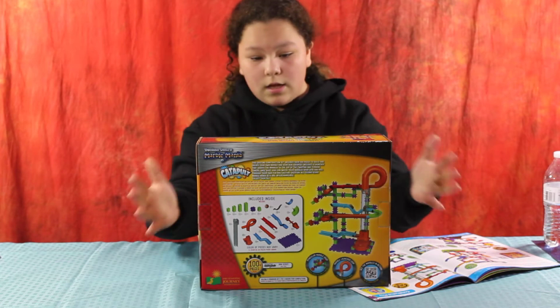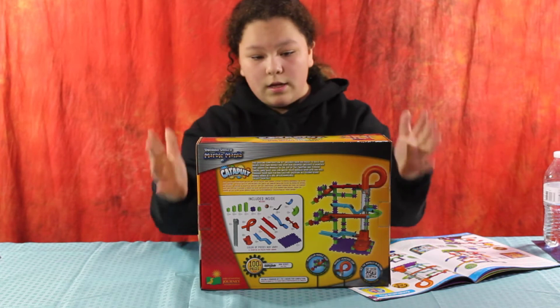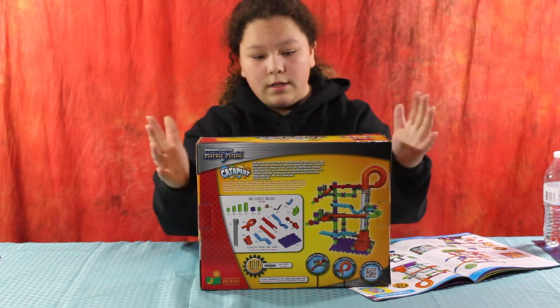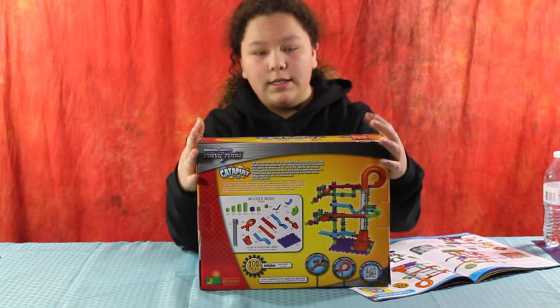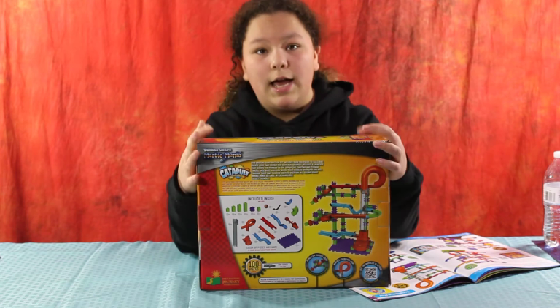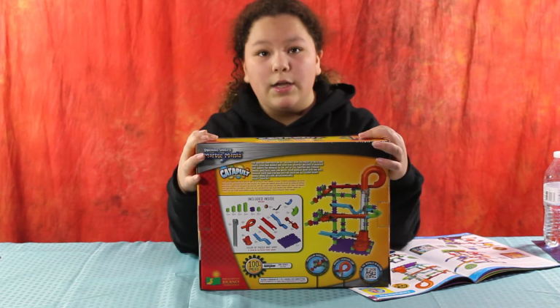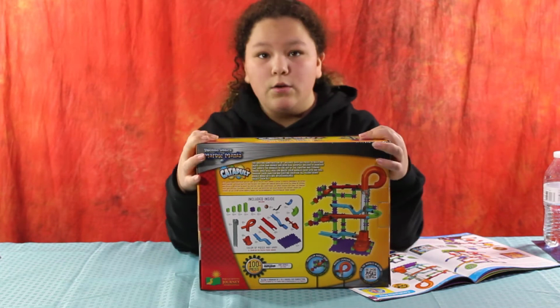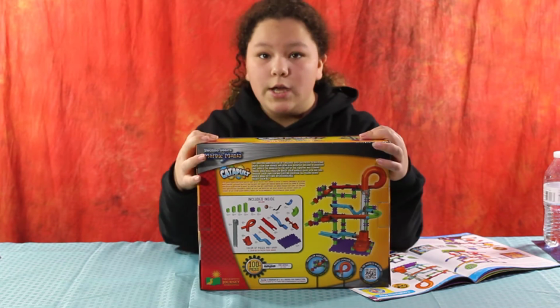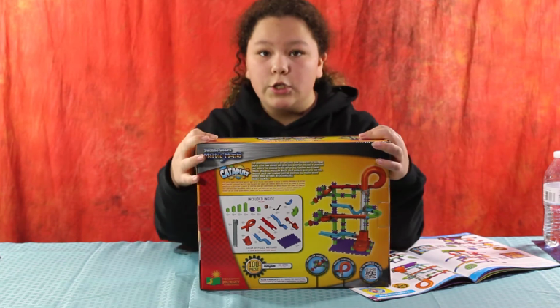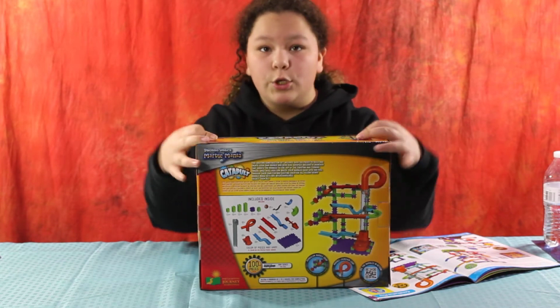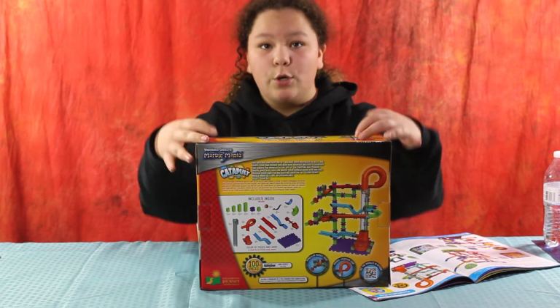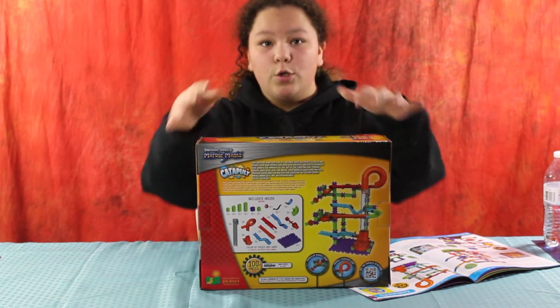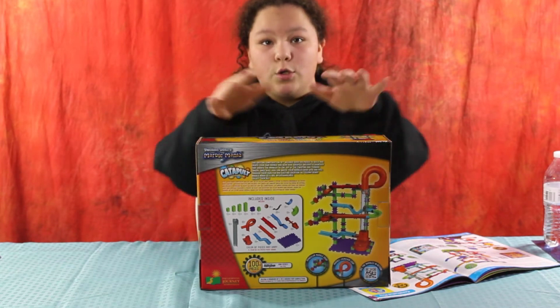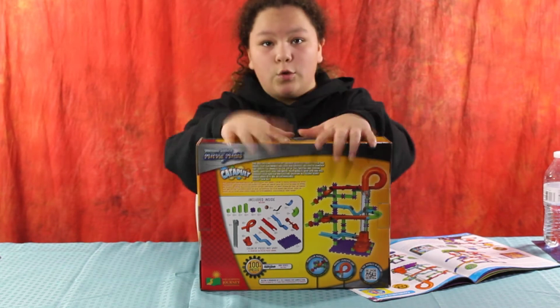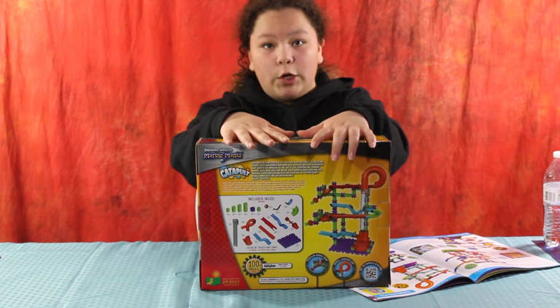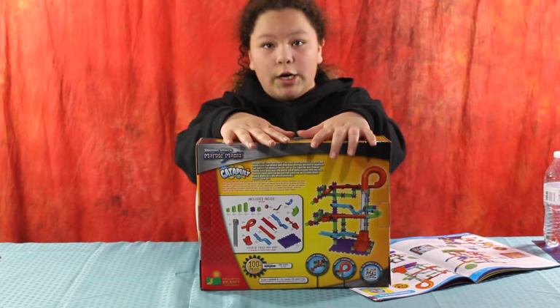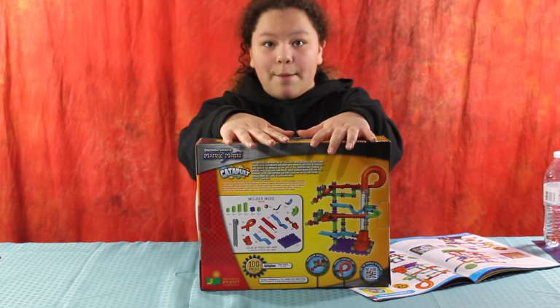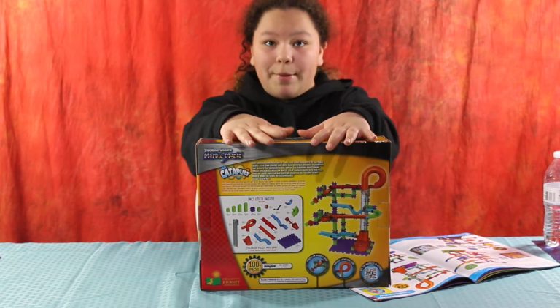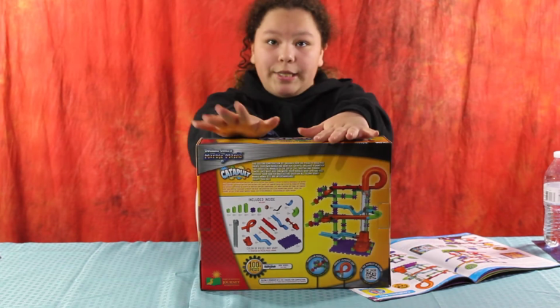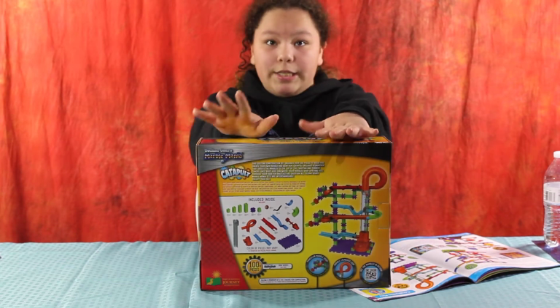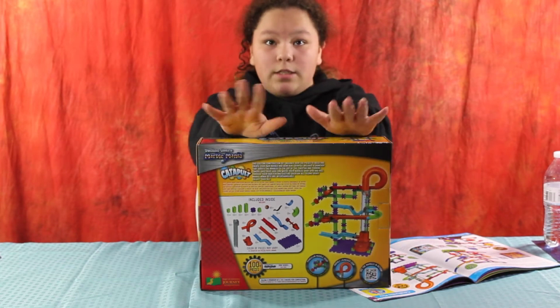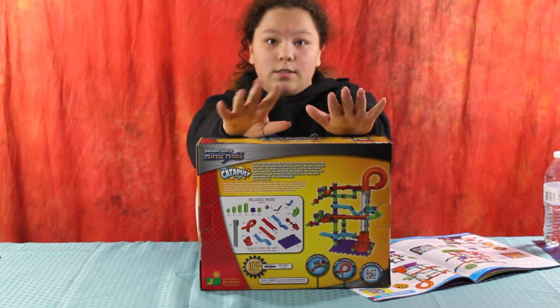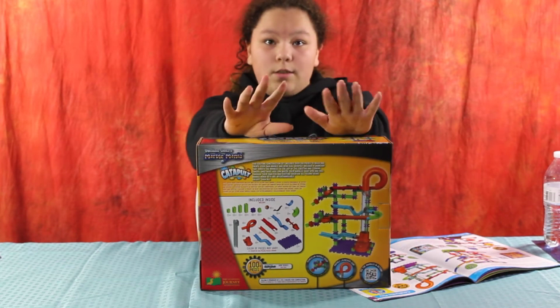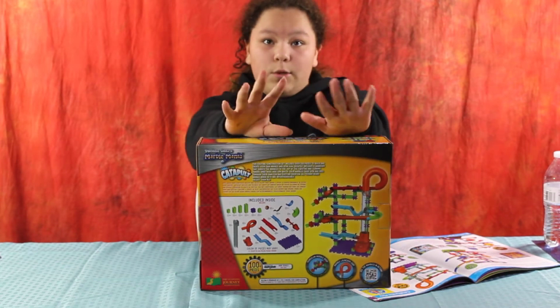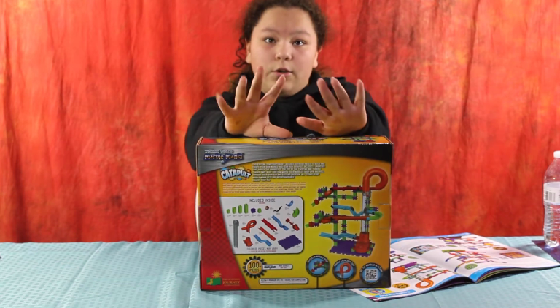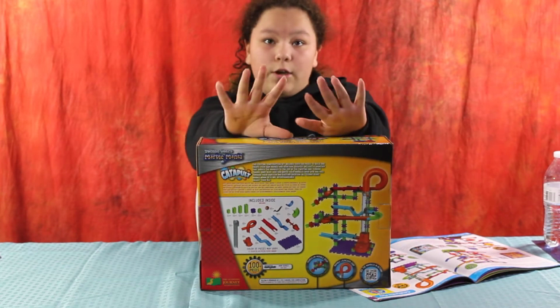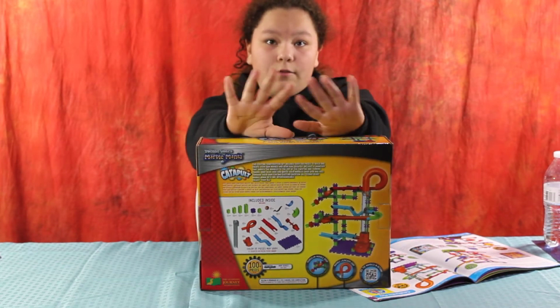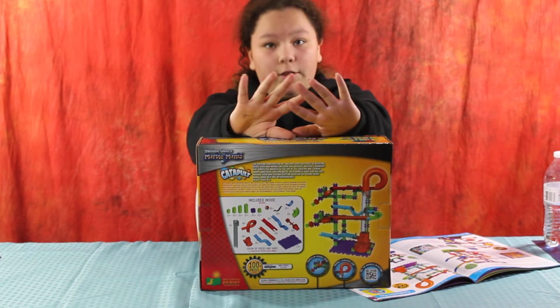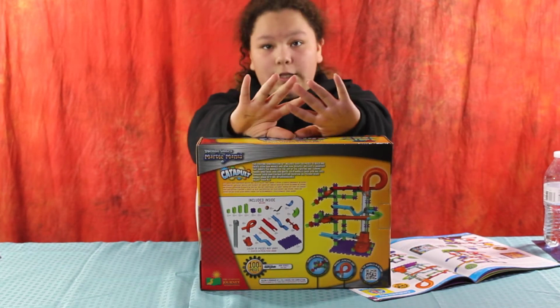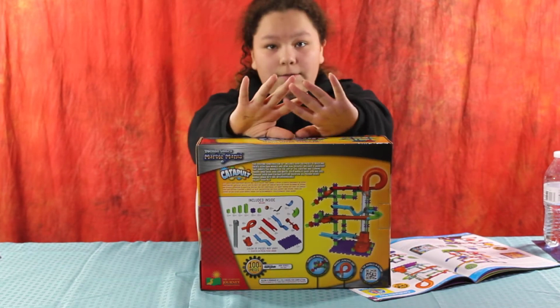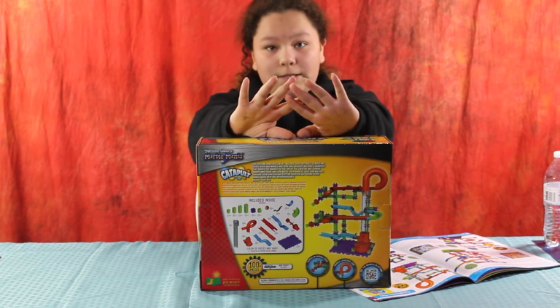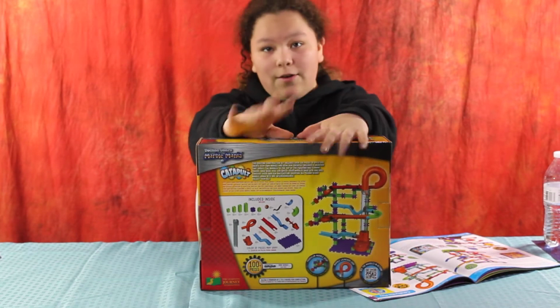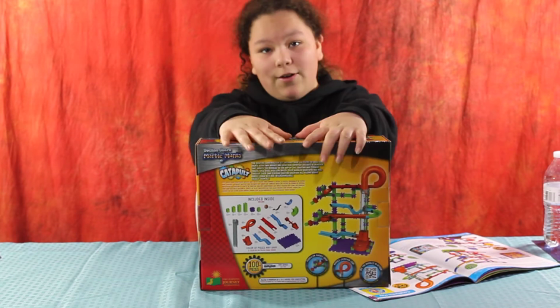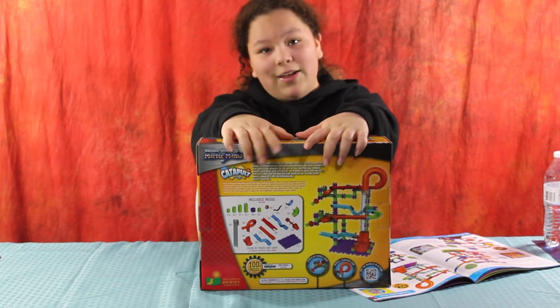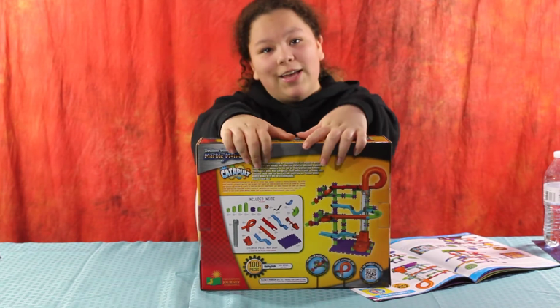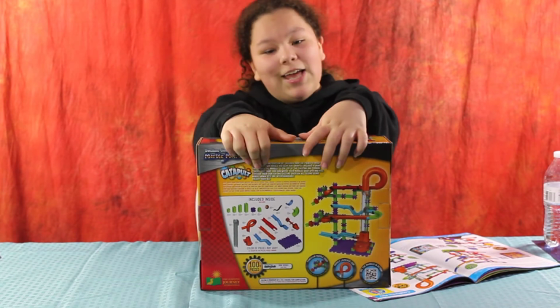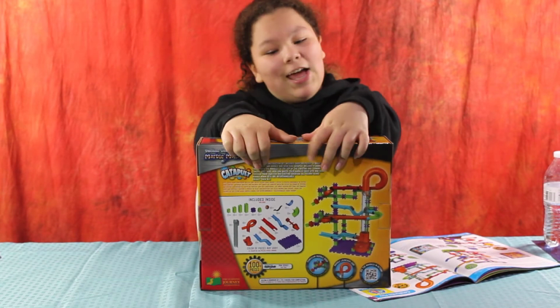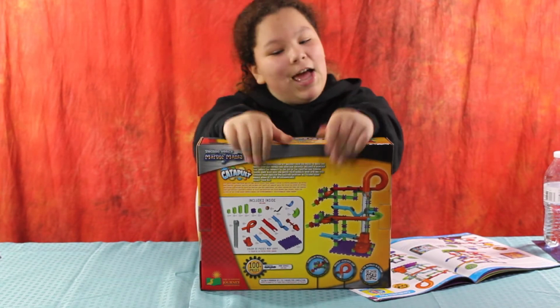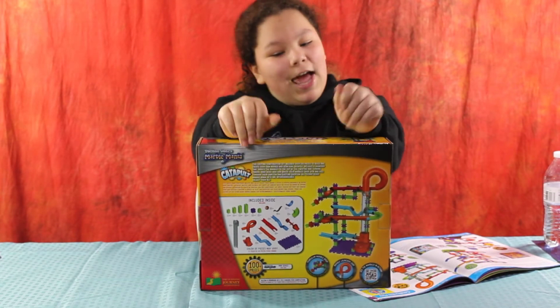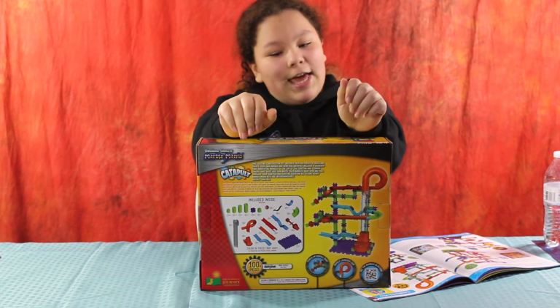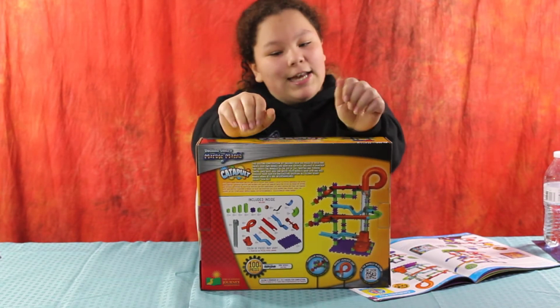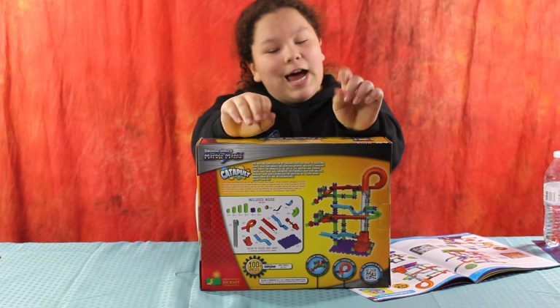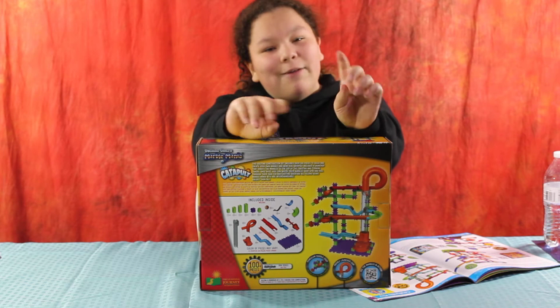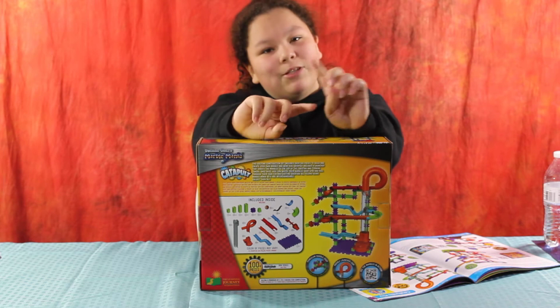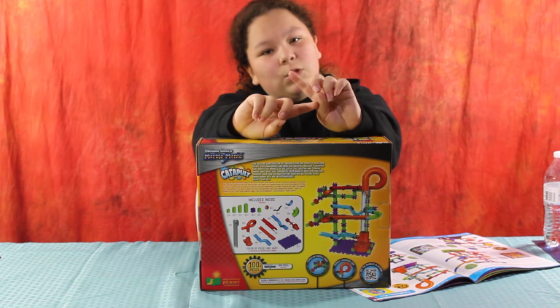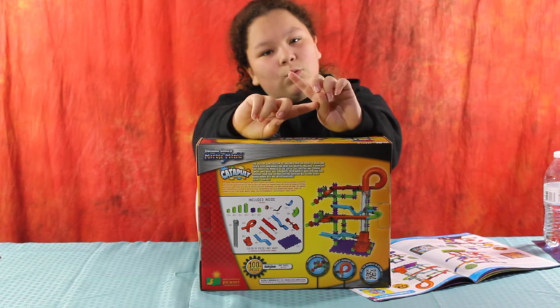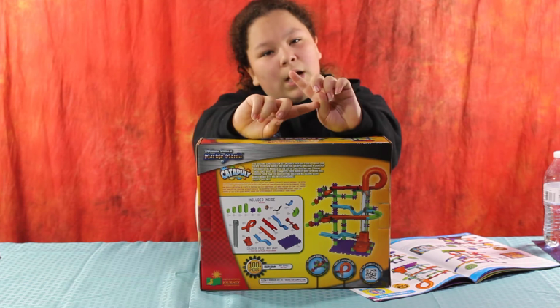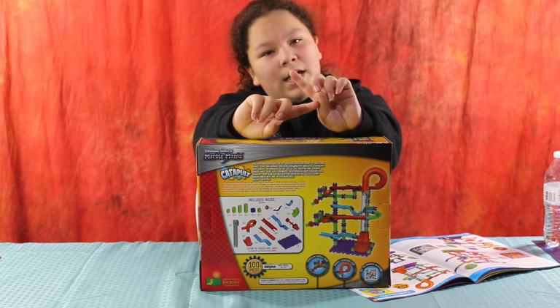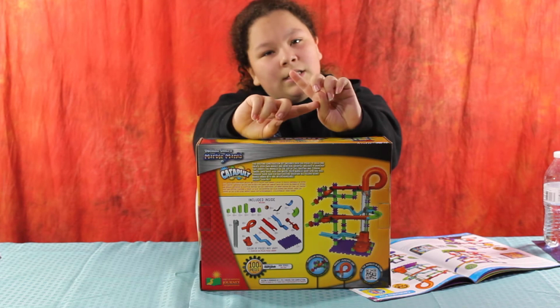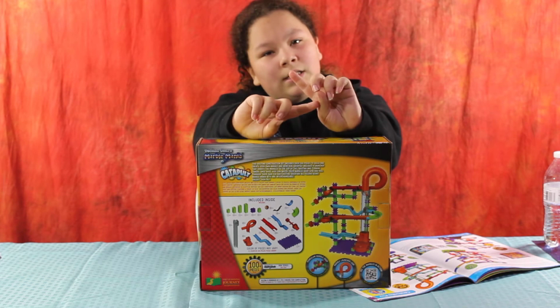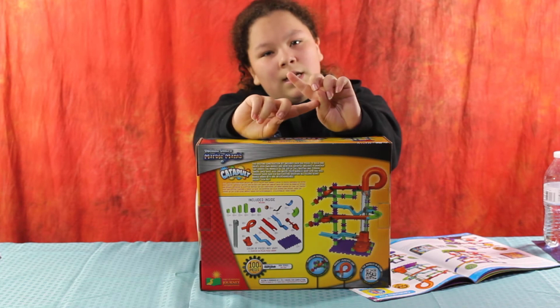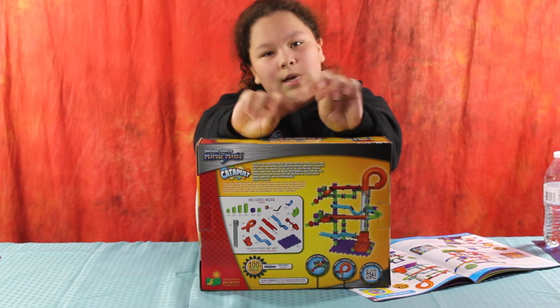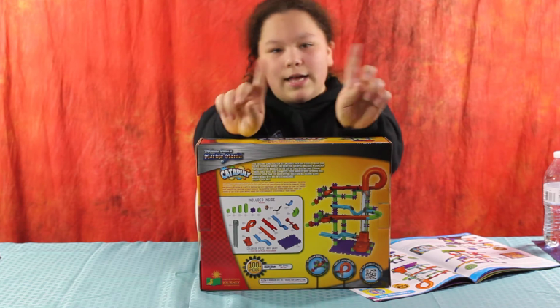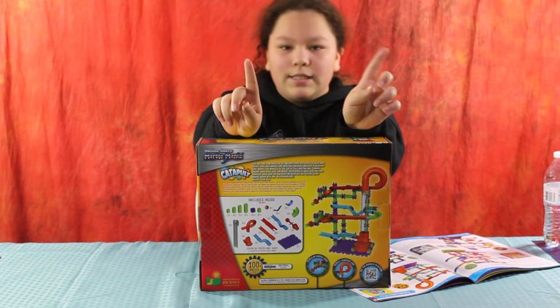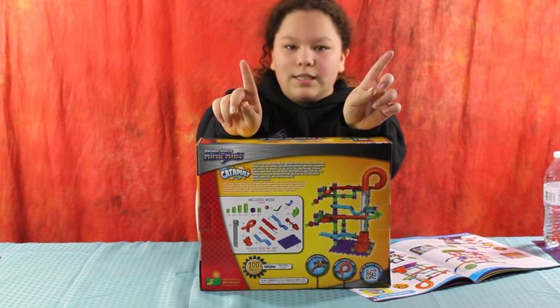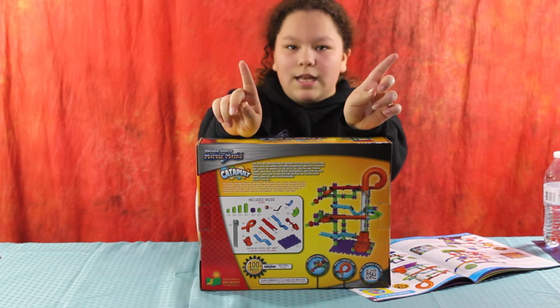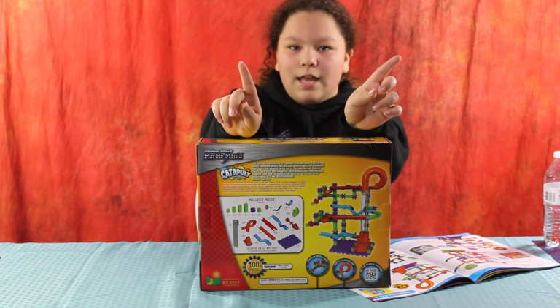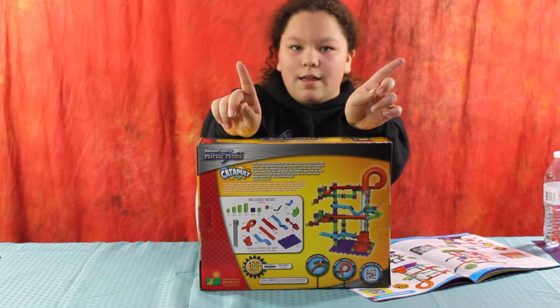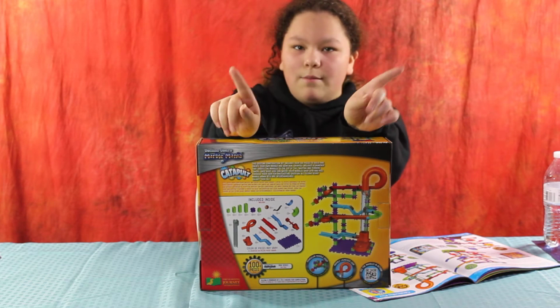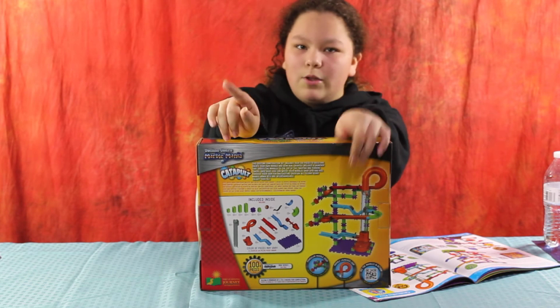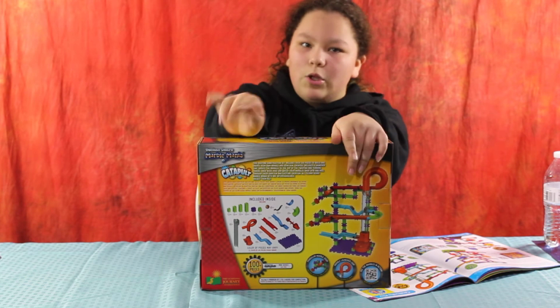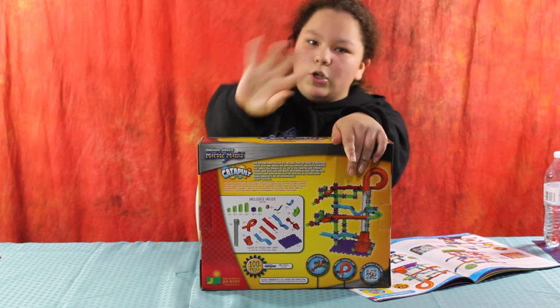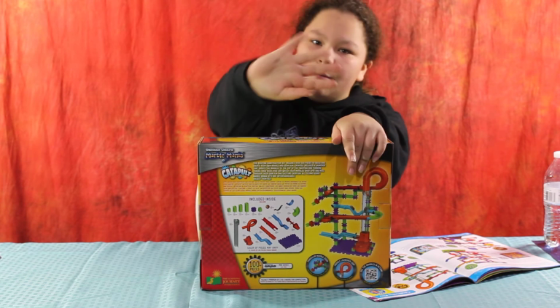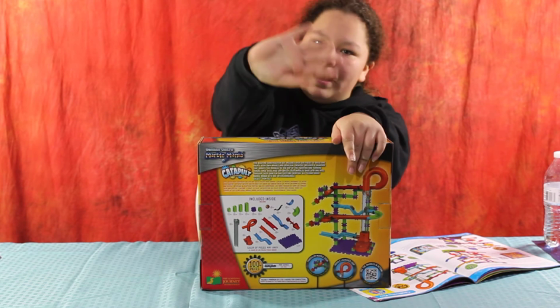So yeah, you guys should go to the store and buy these so you're not feeling left out. And I will see you guys next time. Goodbye.